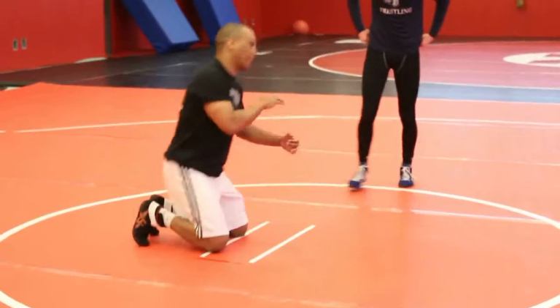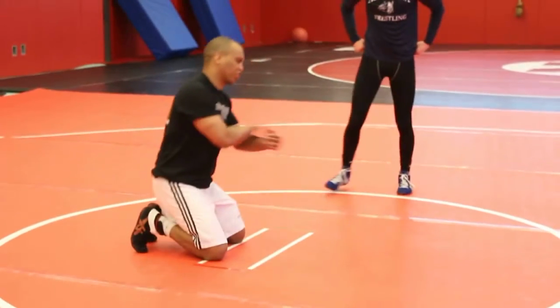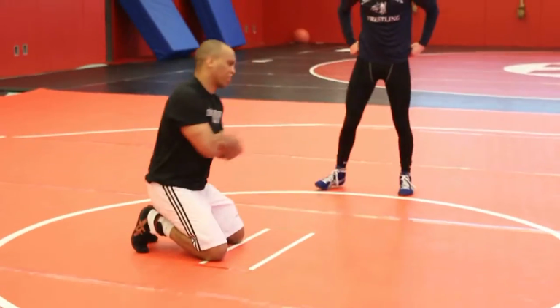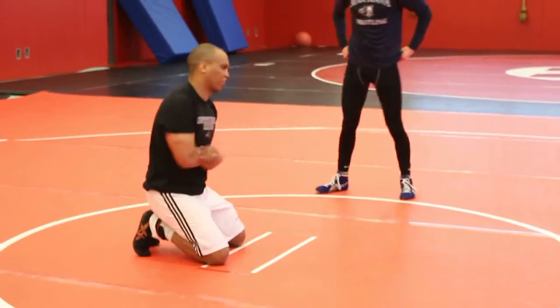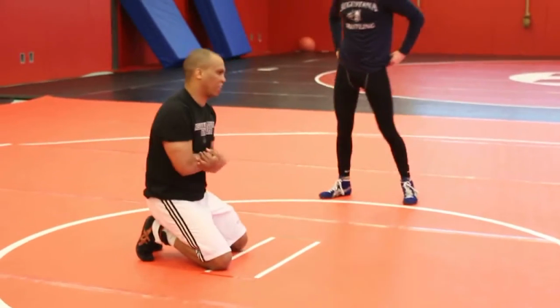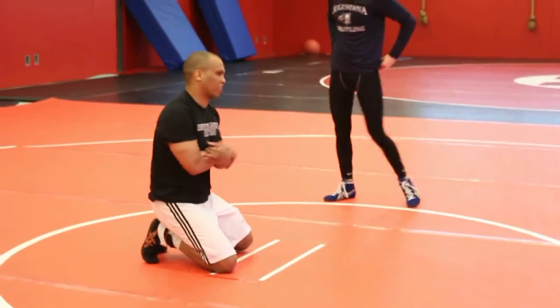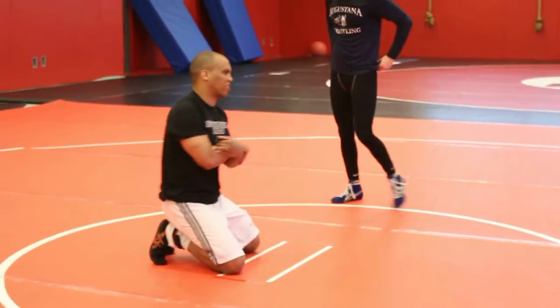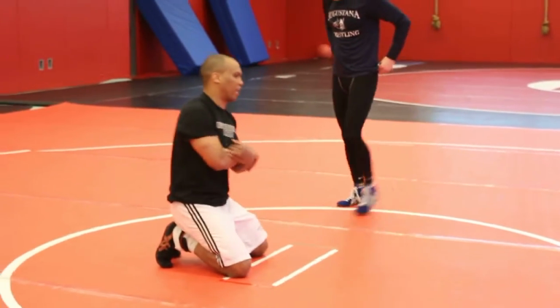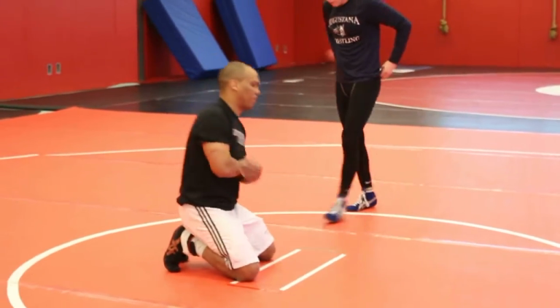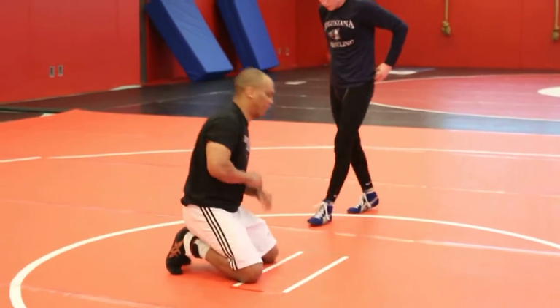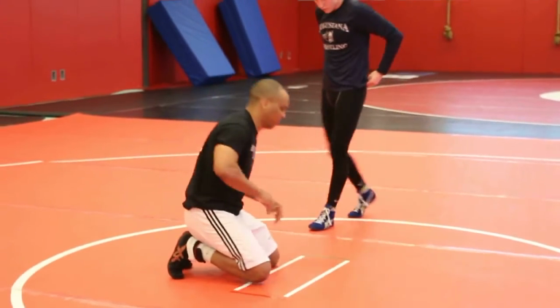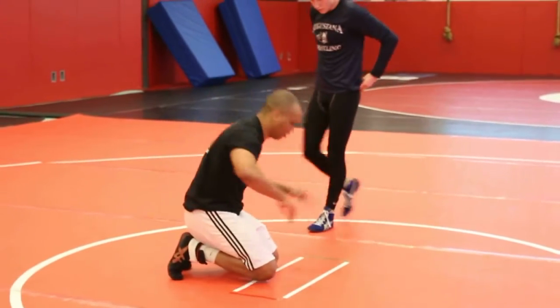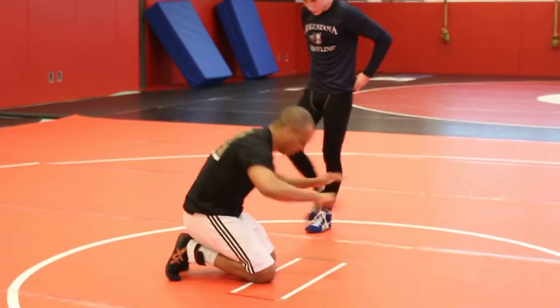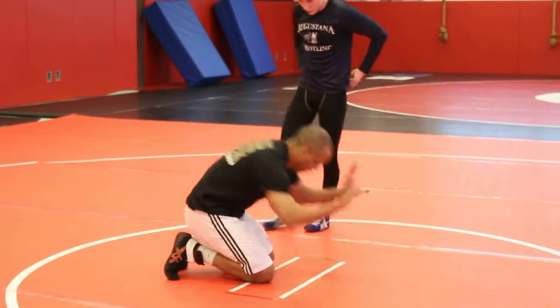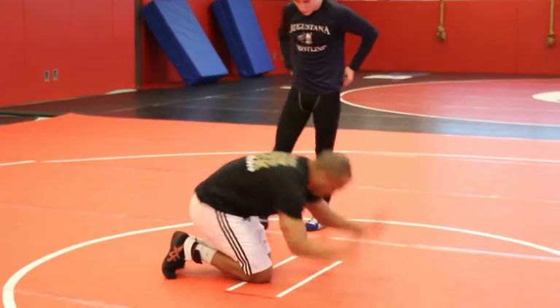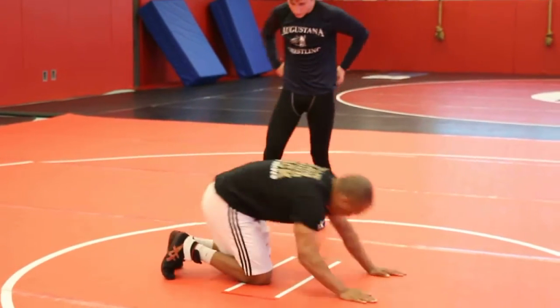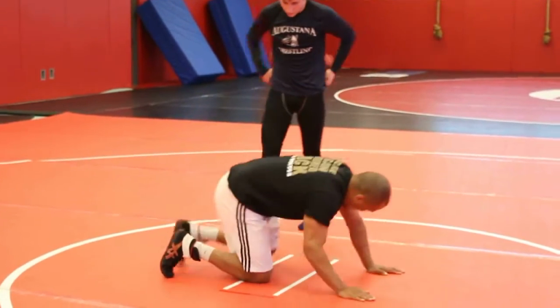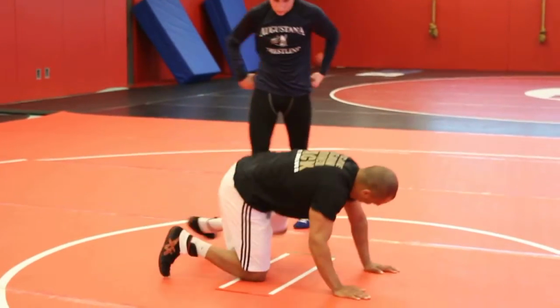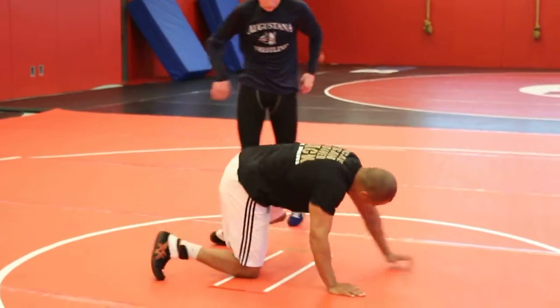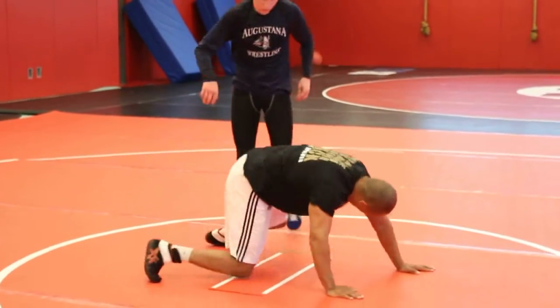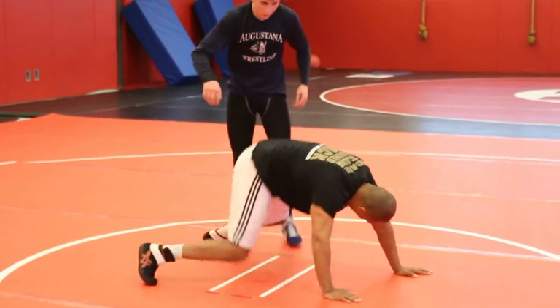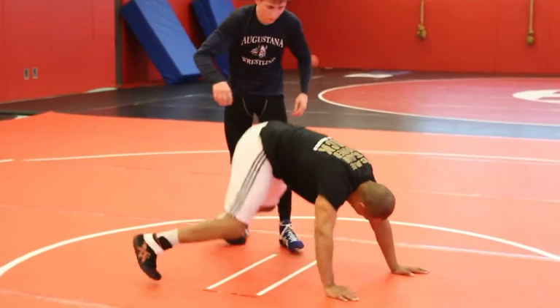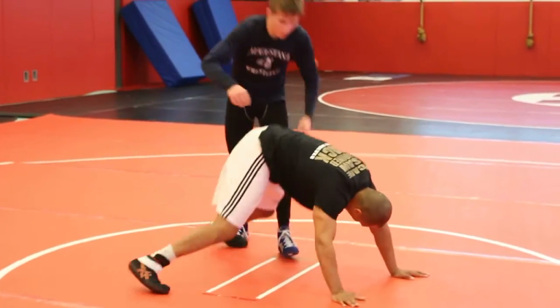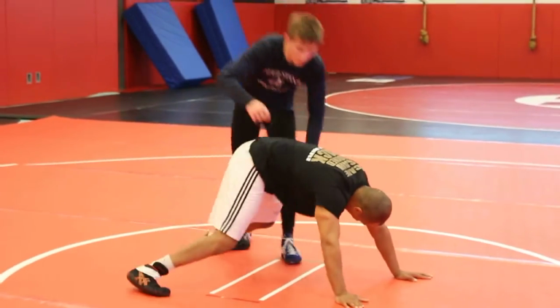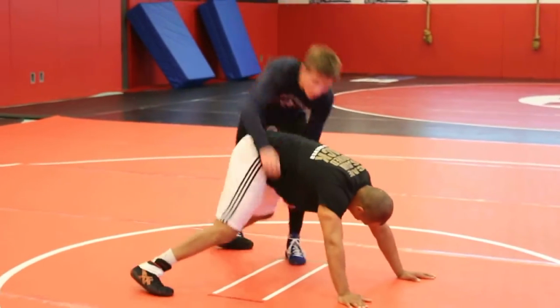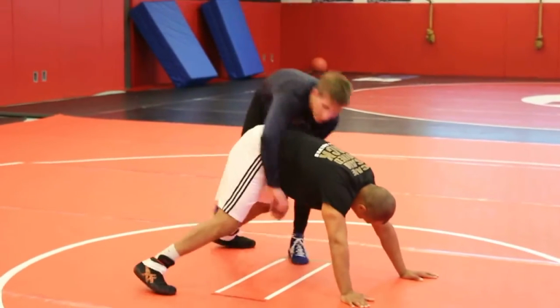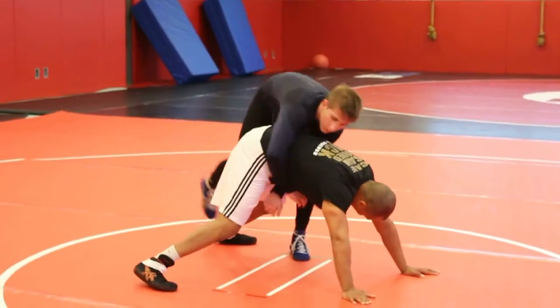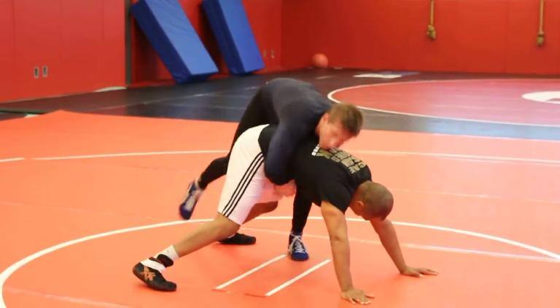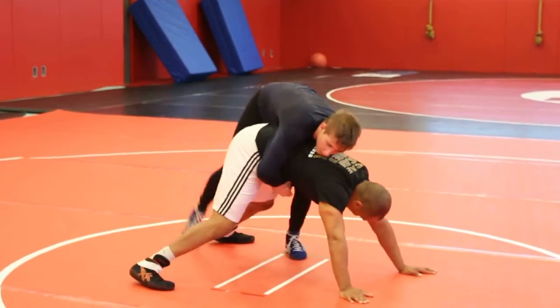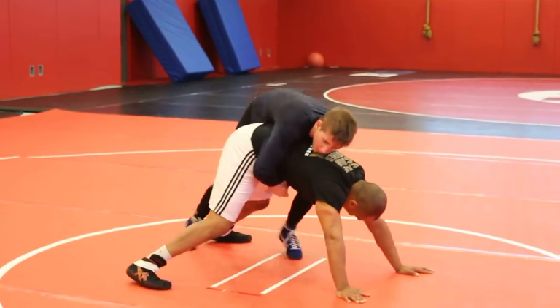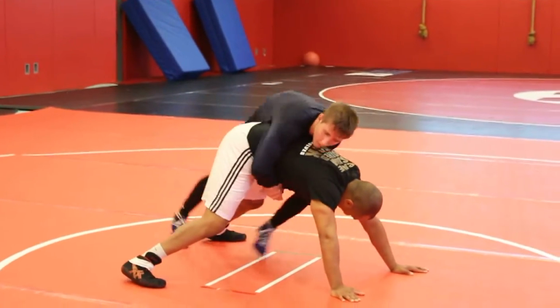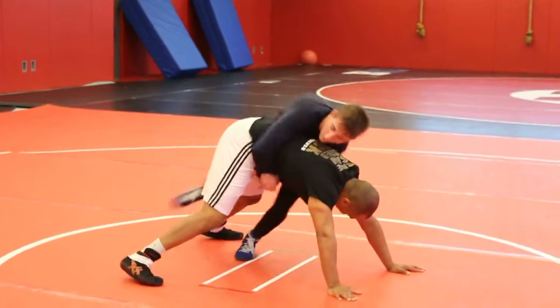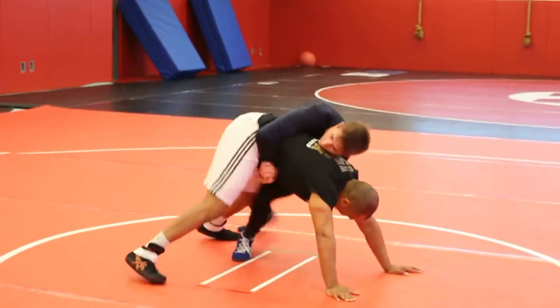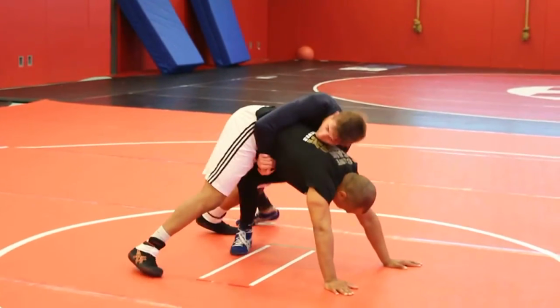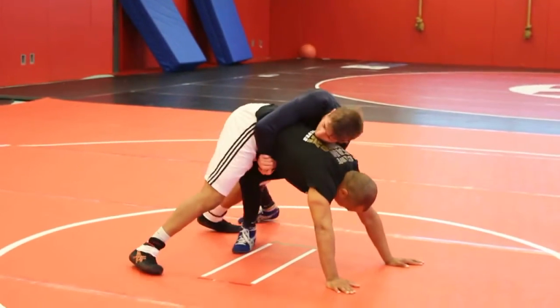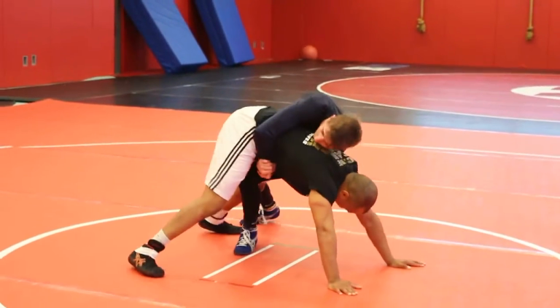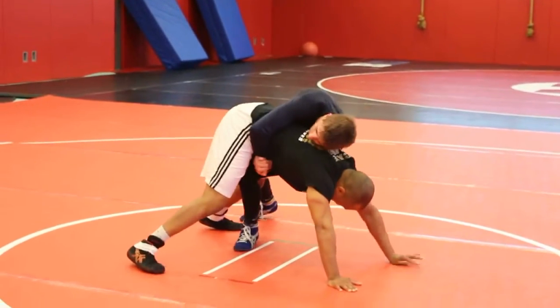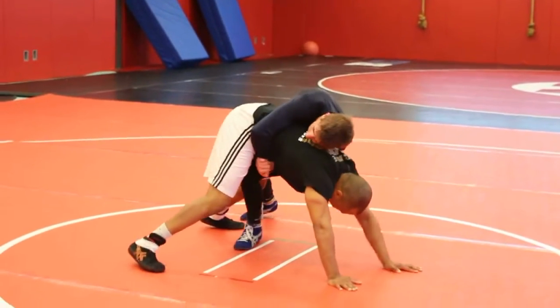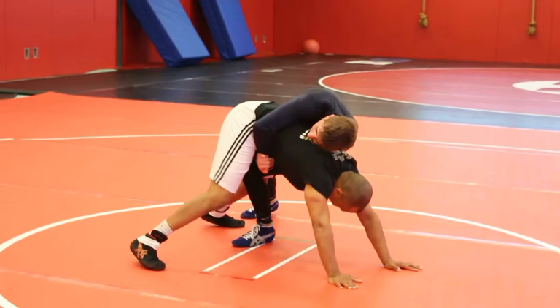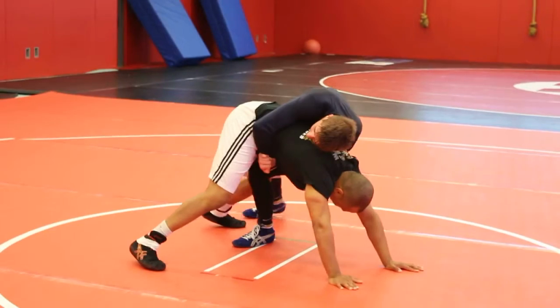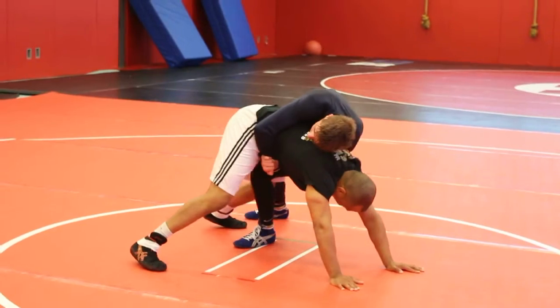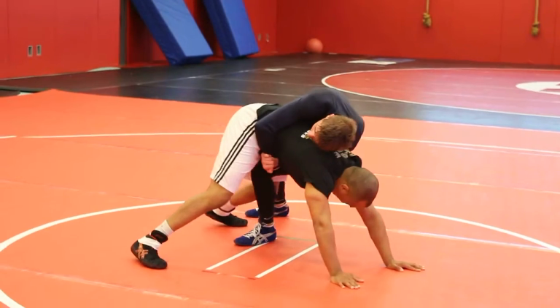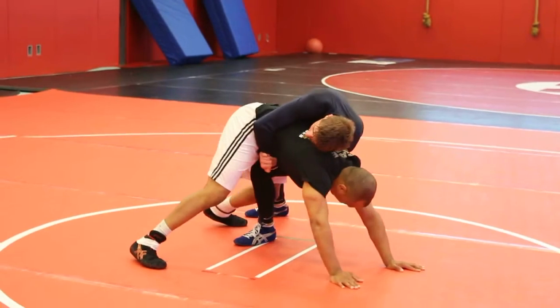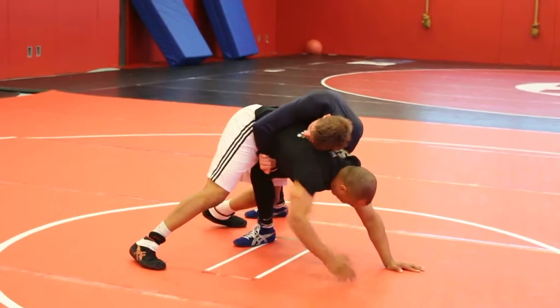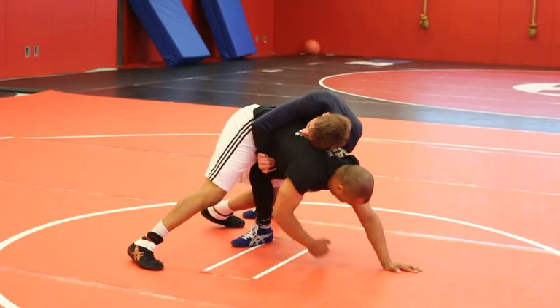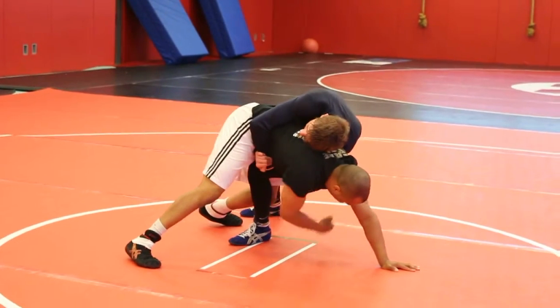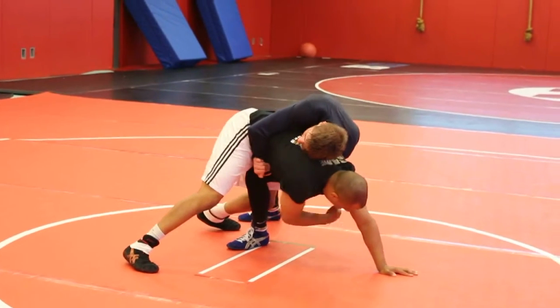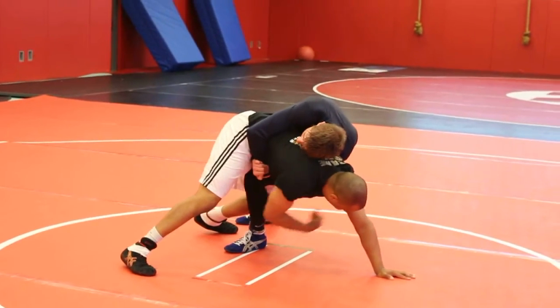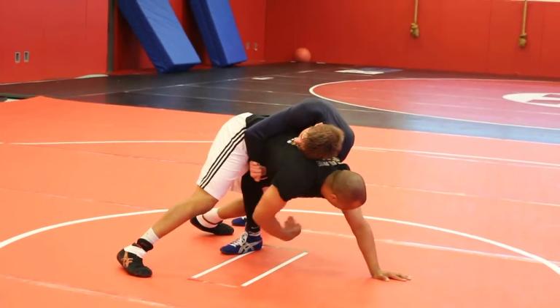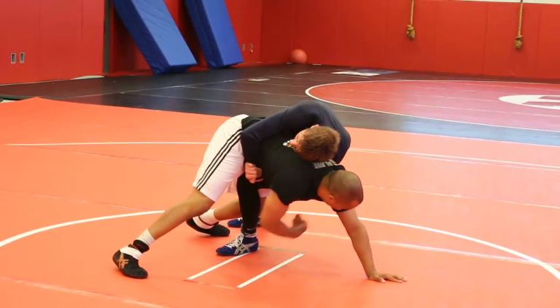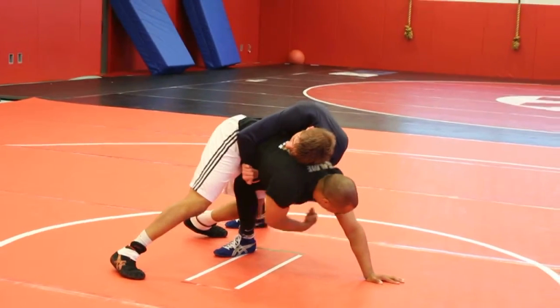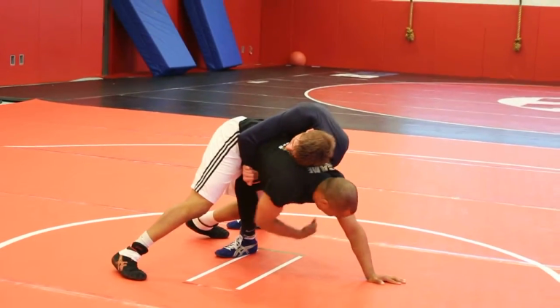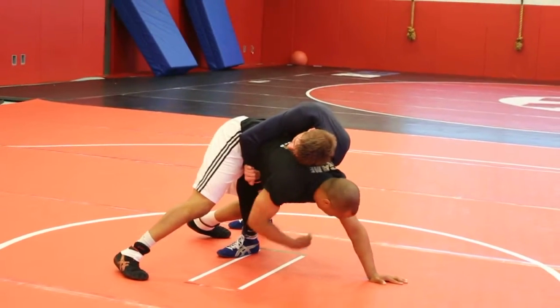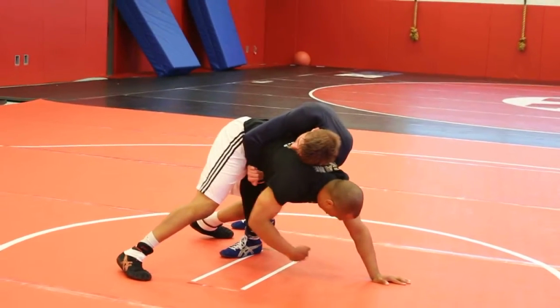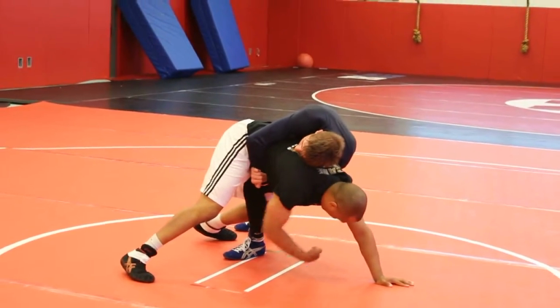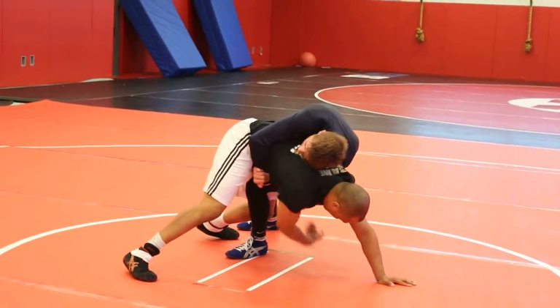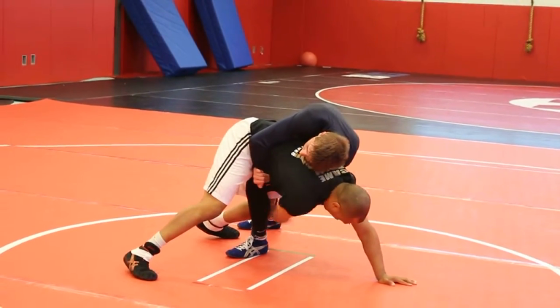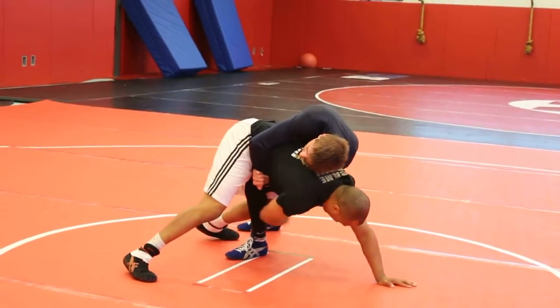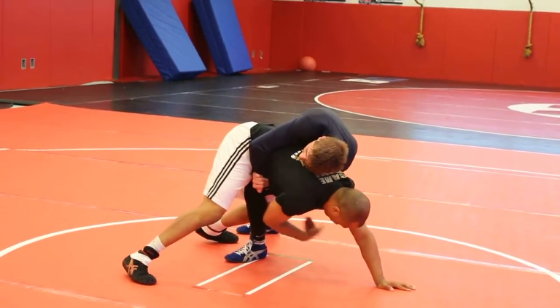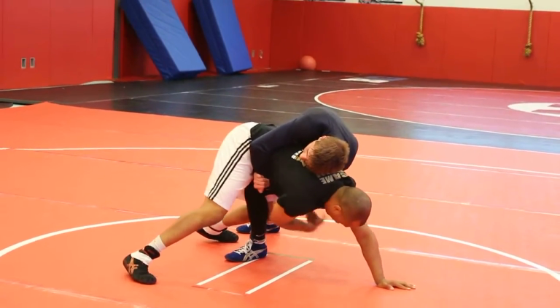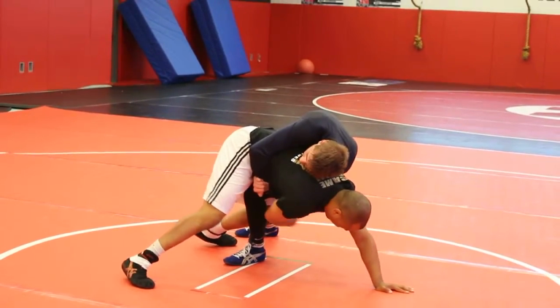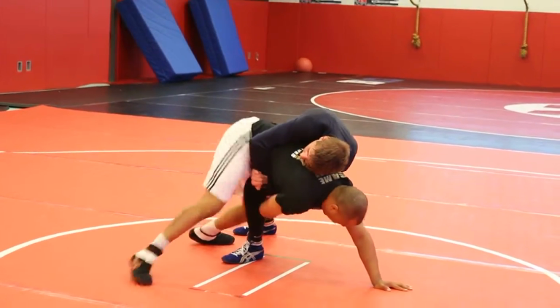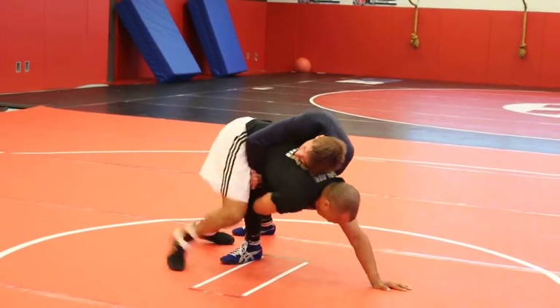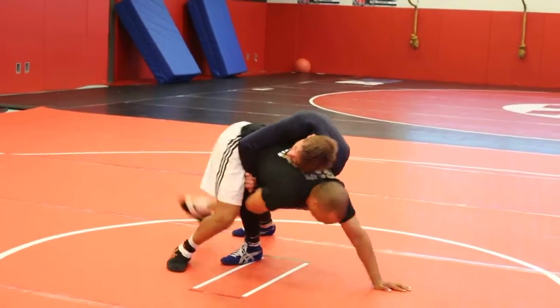Guys, you're going to try to step in. Here, if I need to try to step in, instead of reaching for the arm, I just hook the leg.